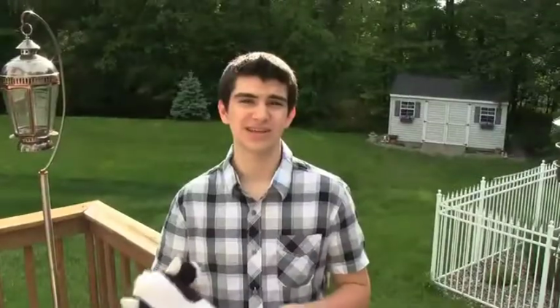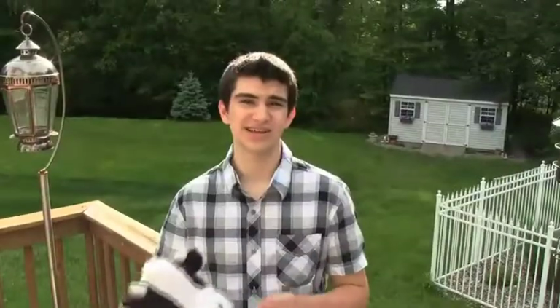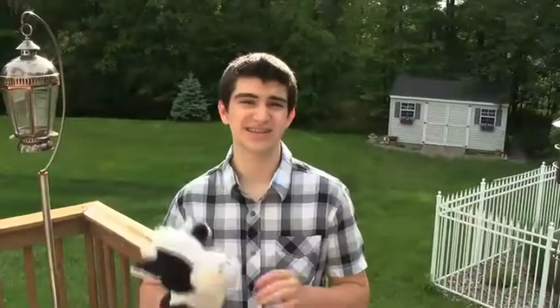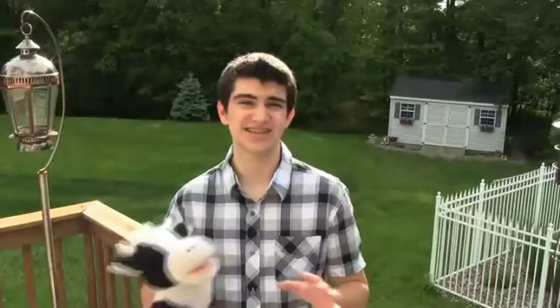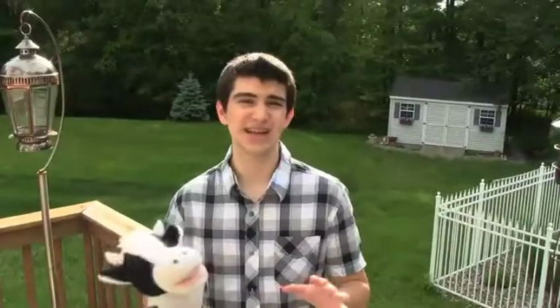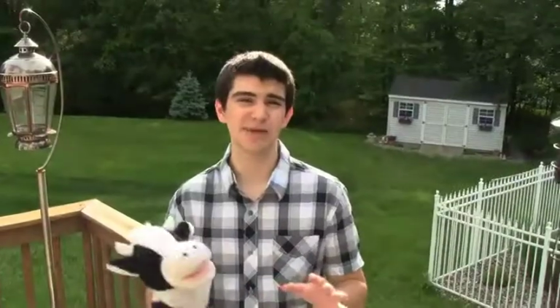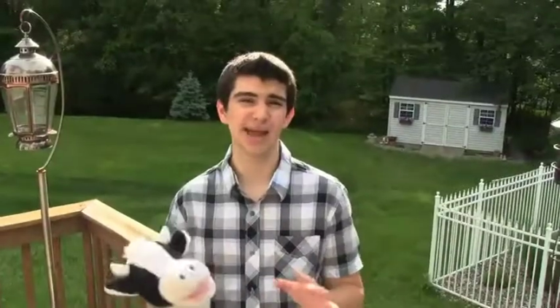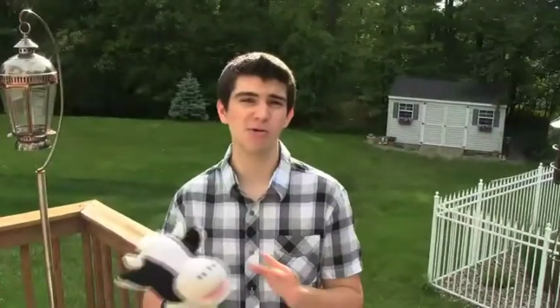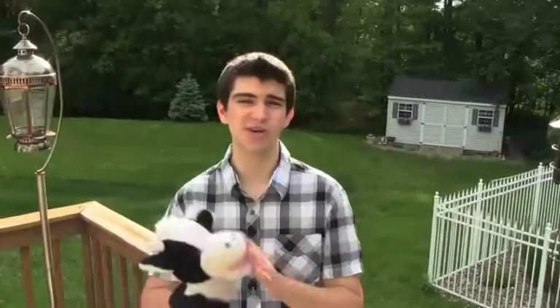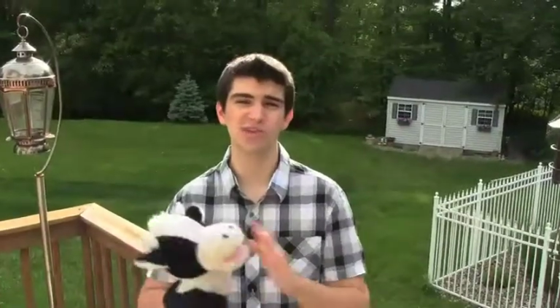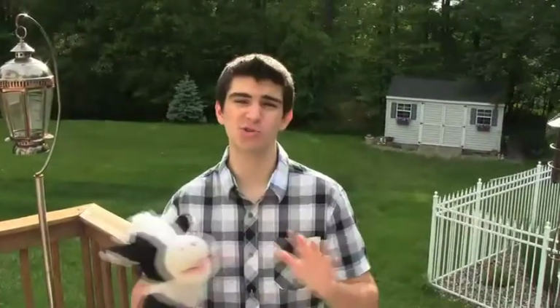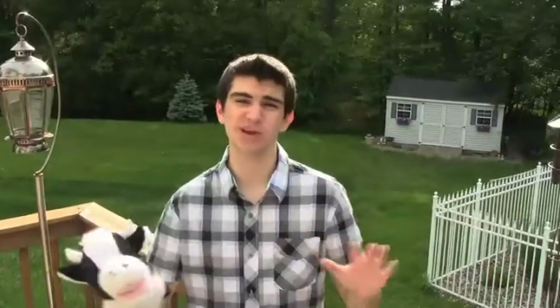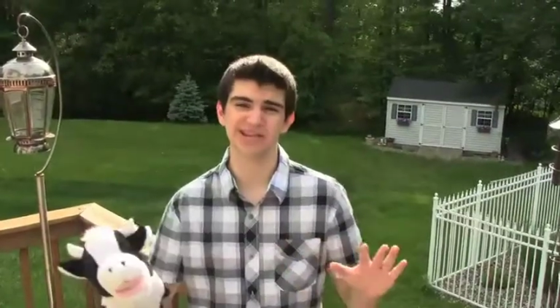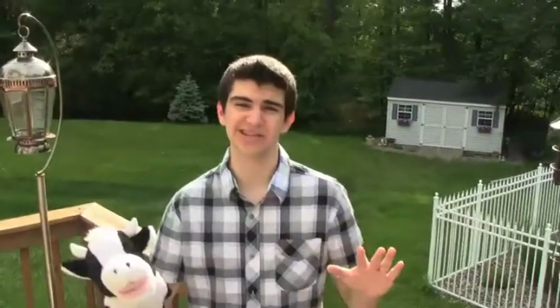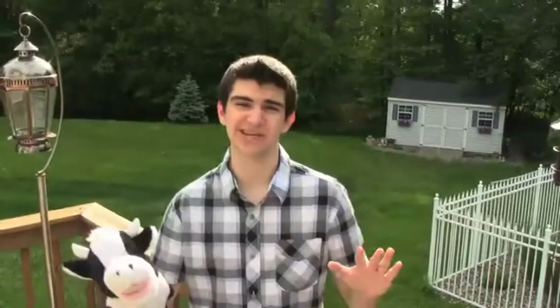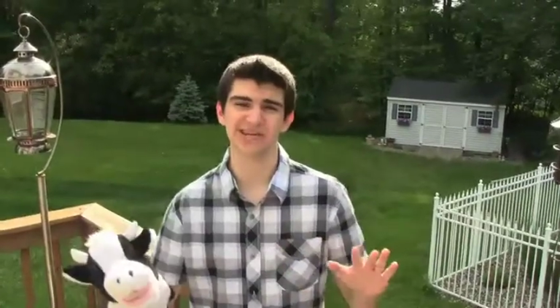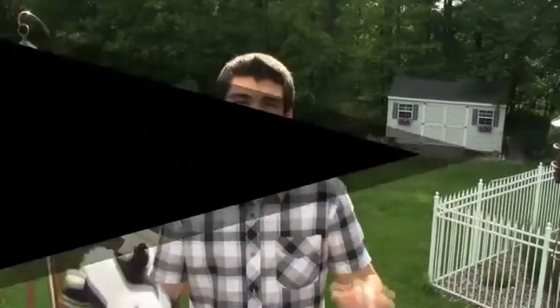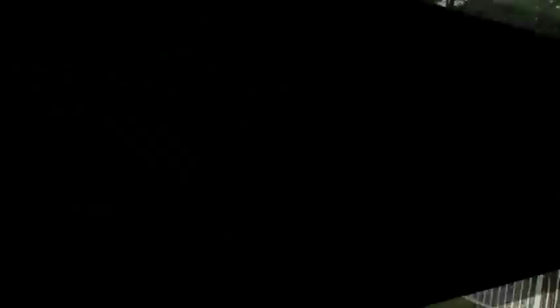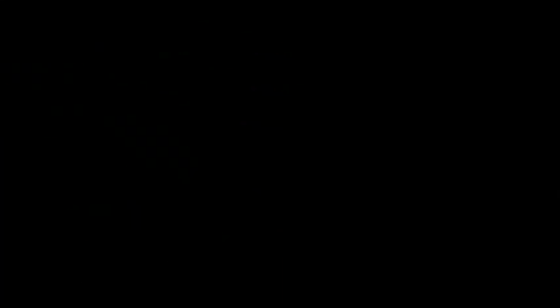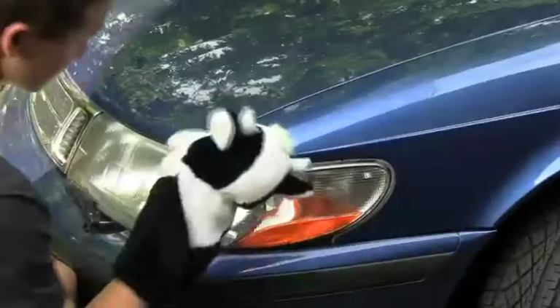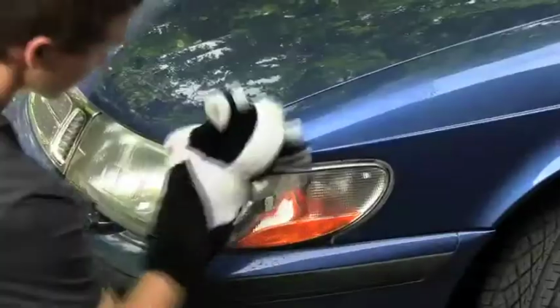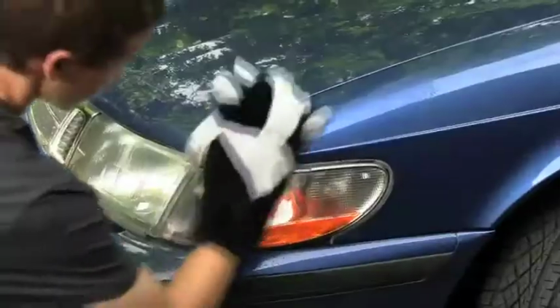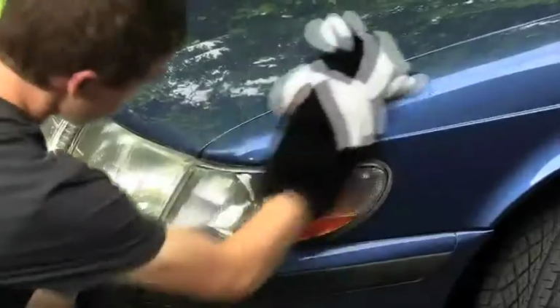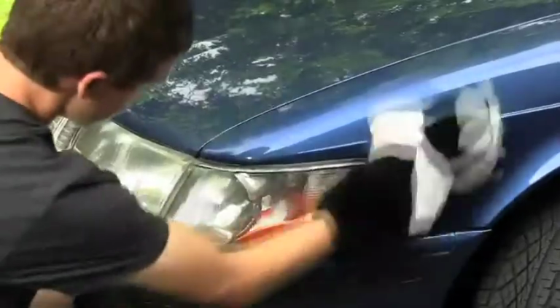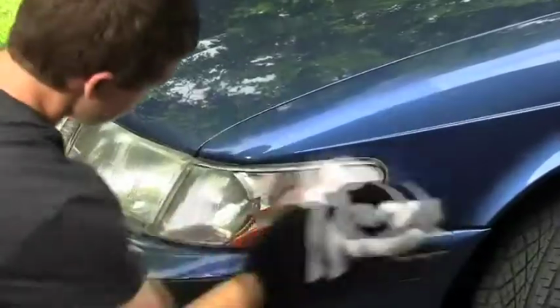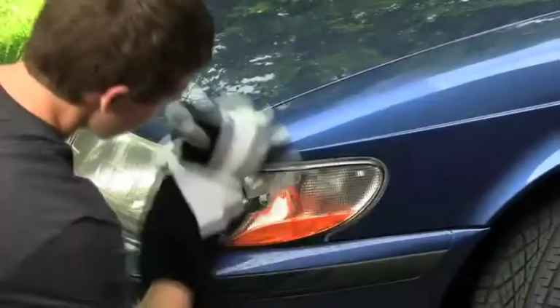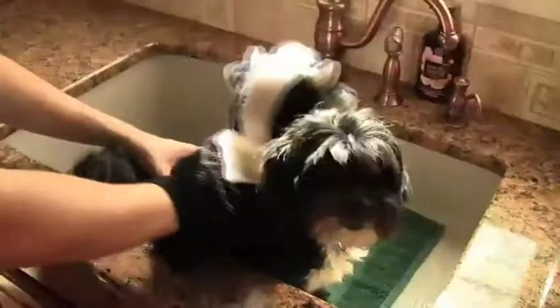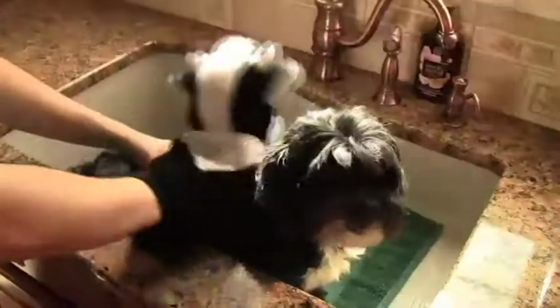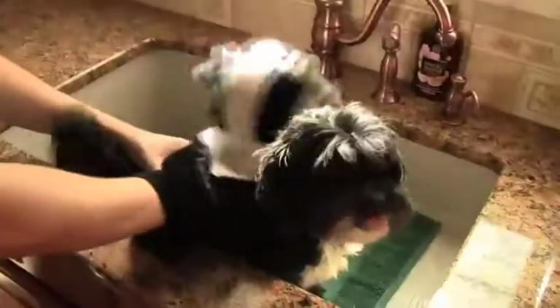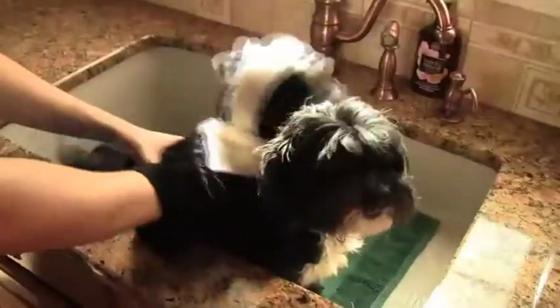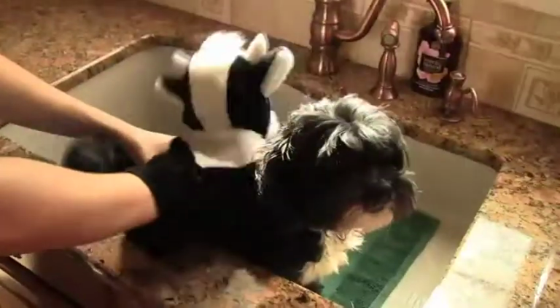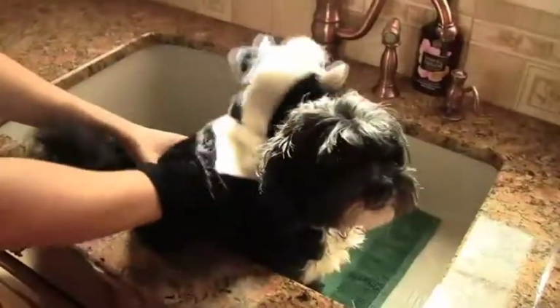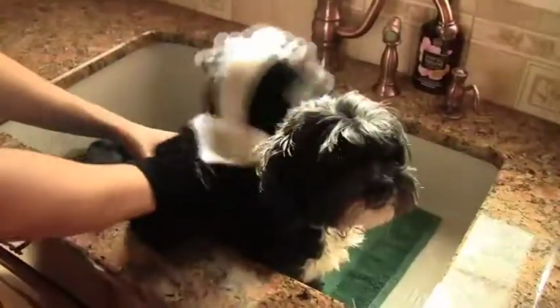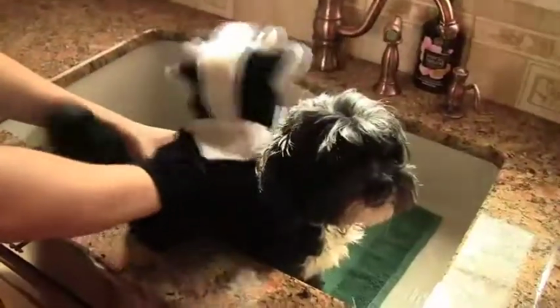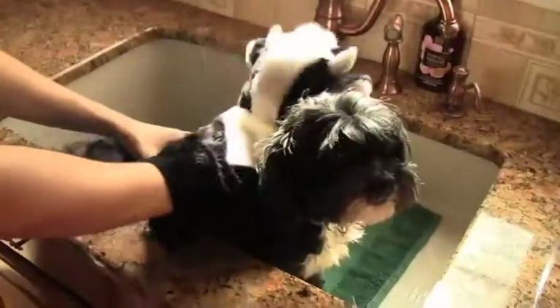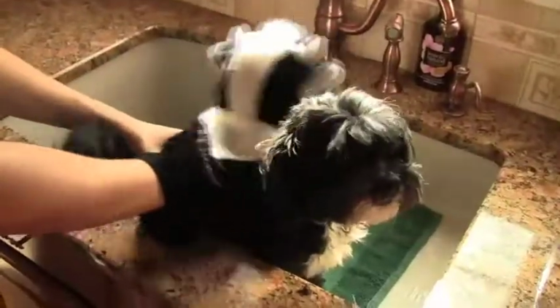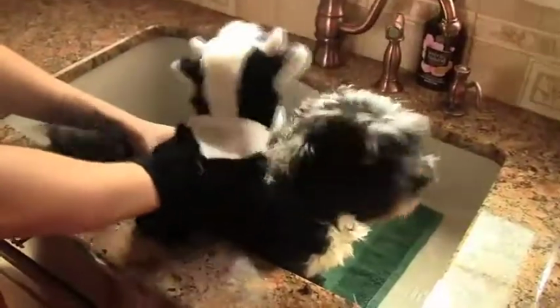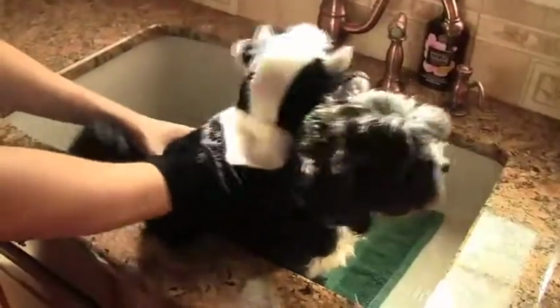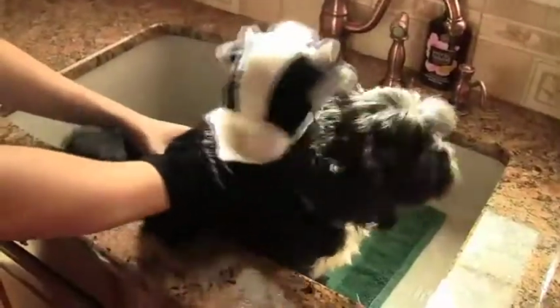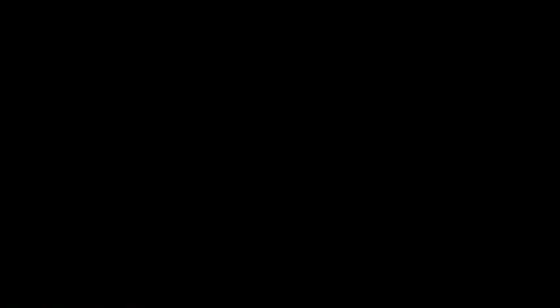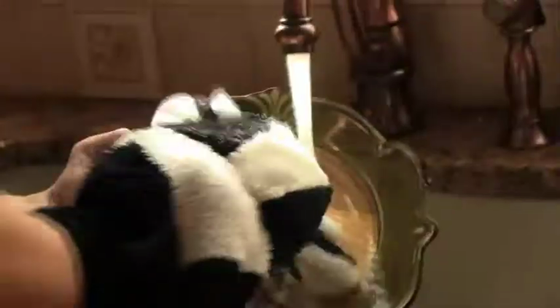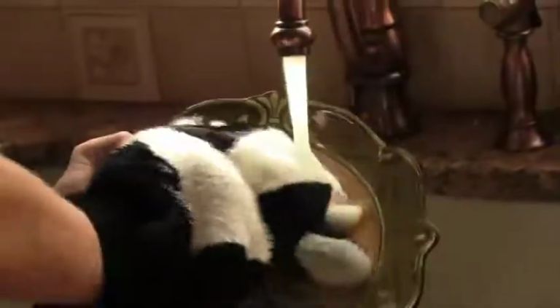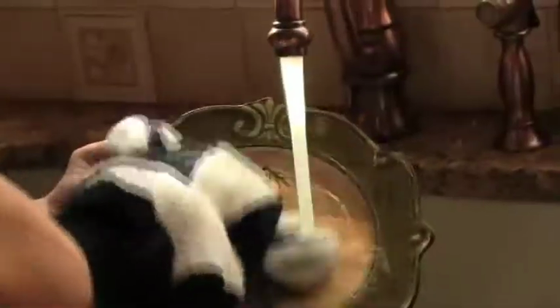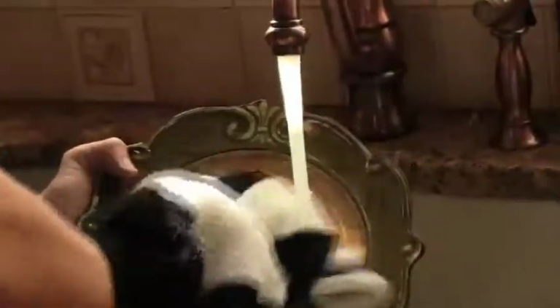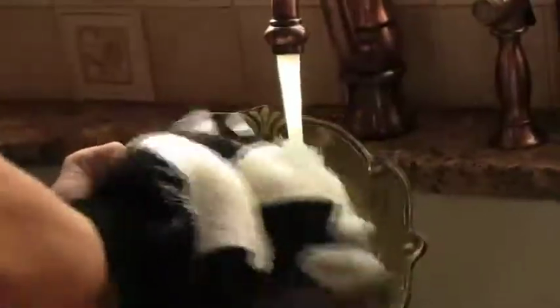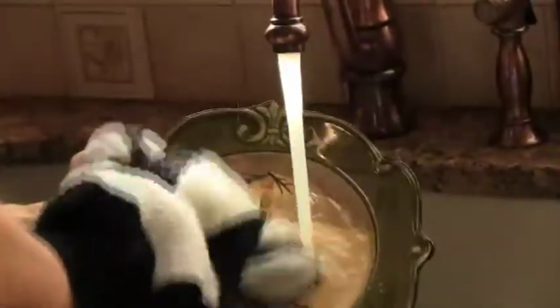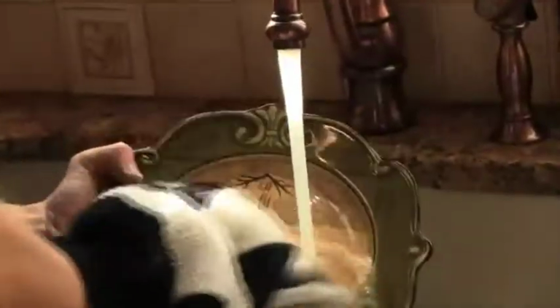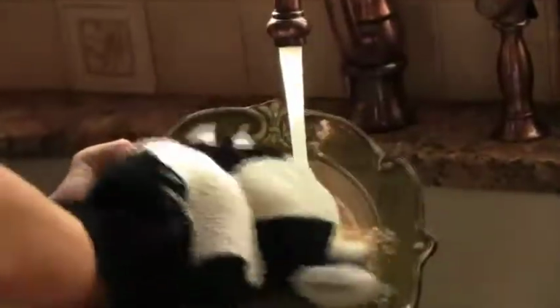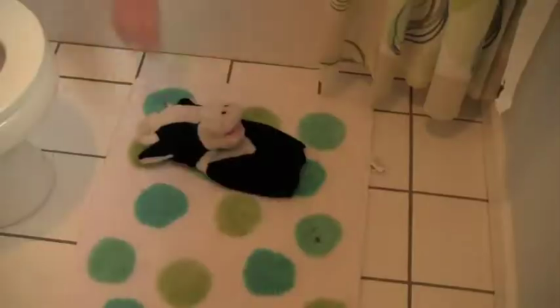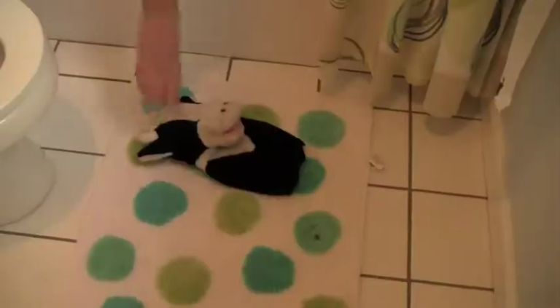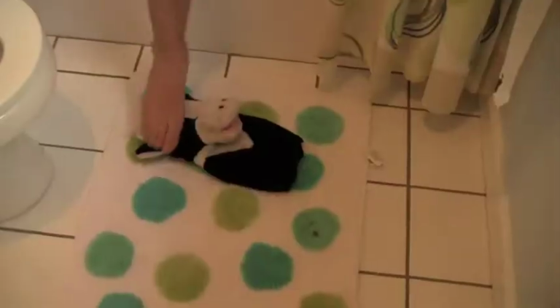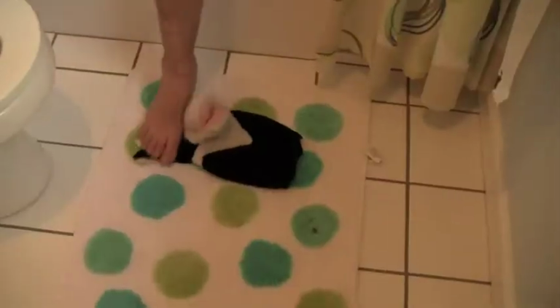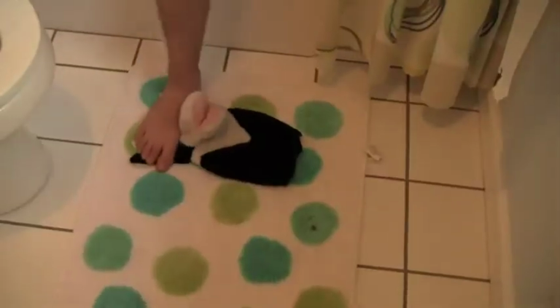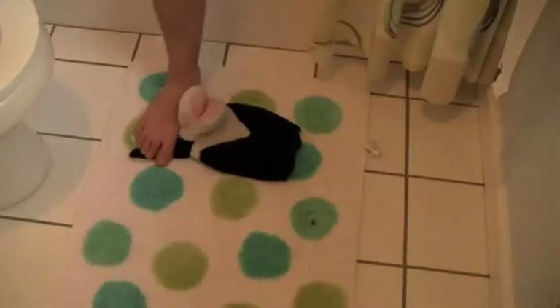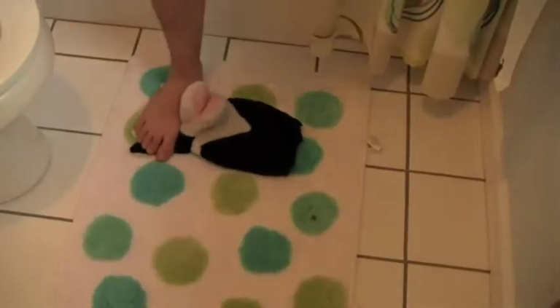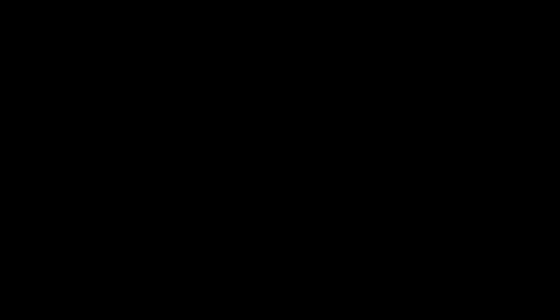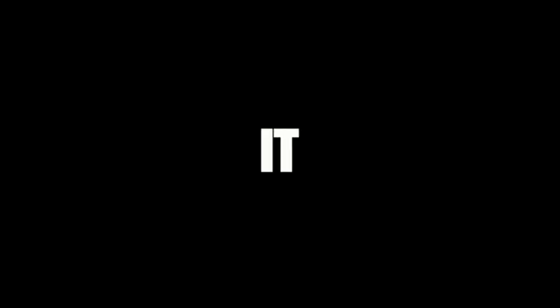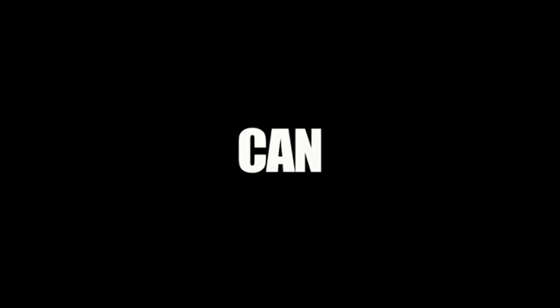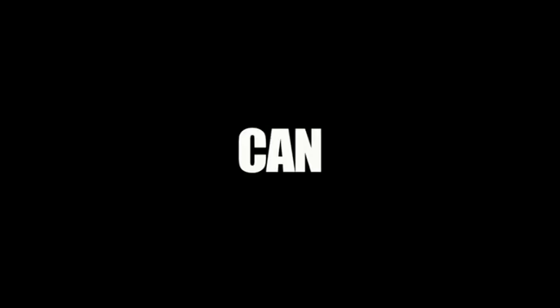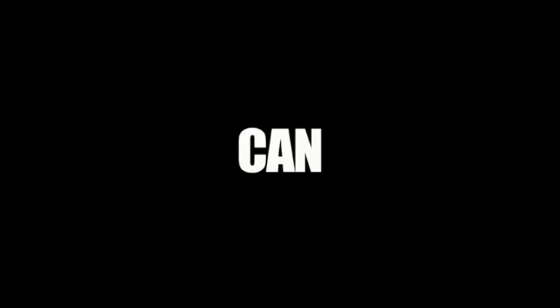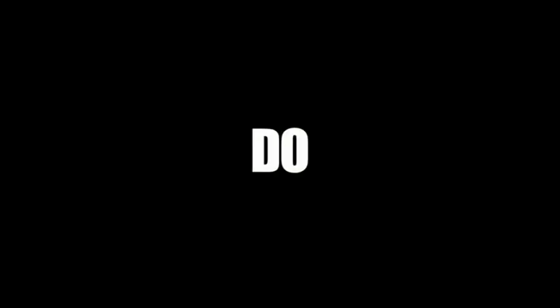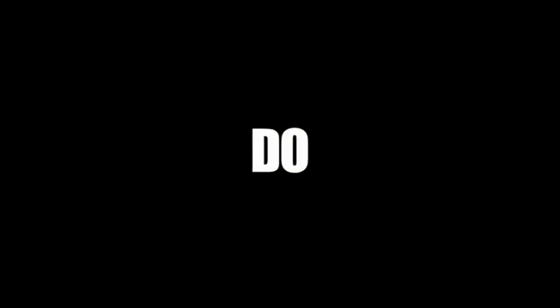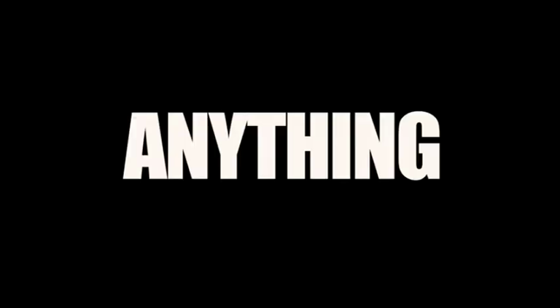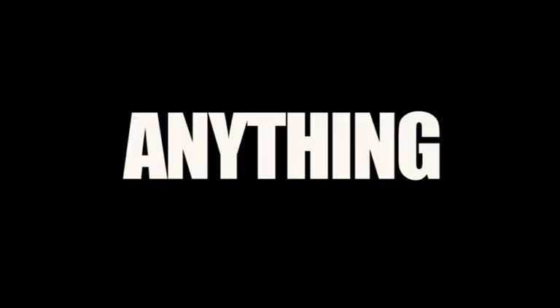Now the Sham Cow can do anything. It can wash the car, it can clean the door, the windows, clean your dishes, use it as a bath mat. It can do anything.